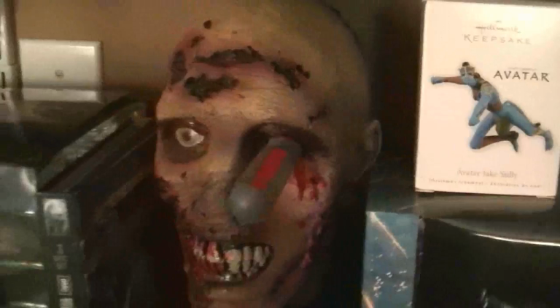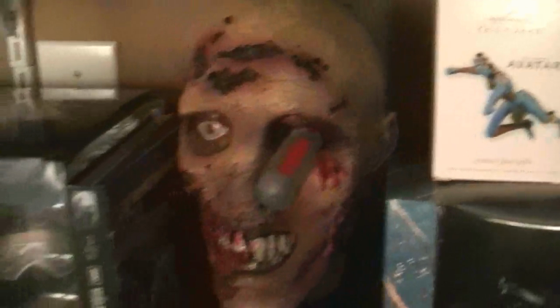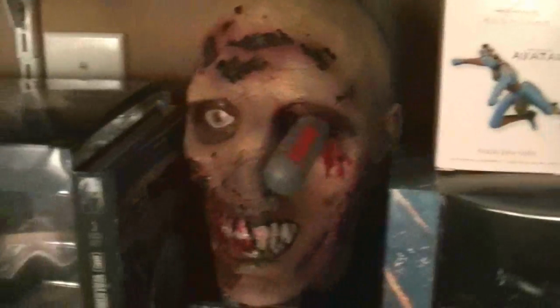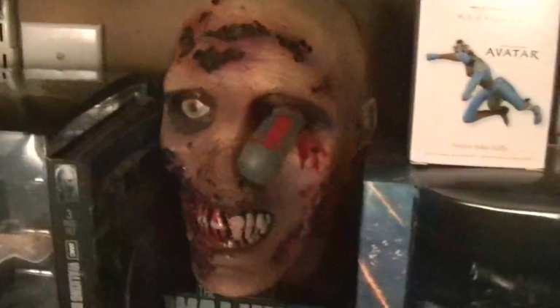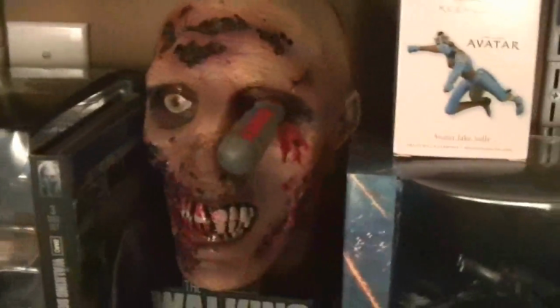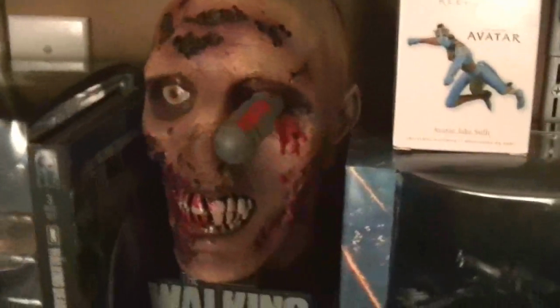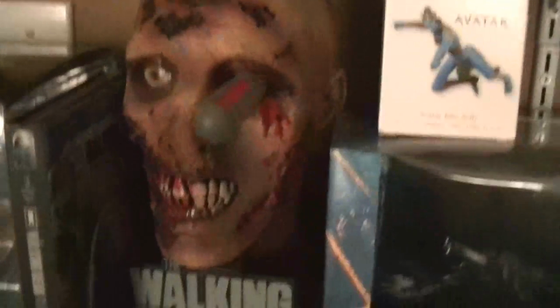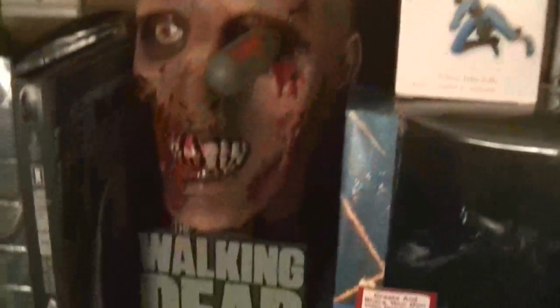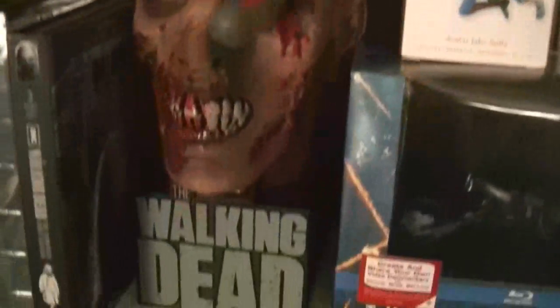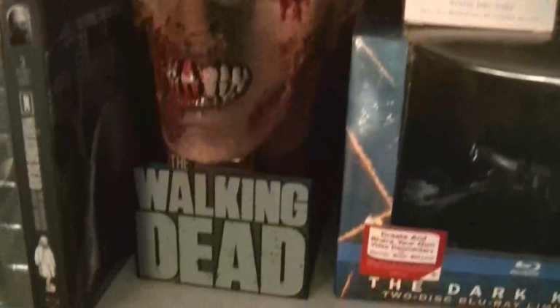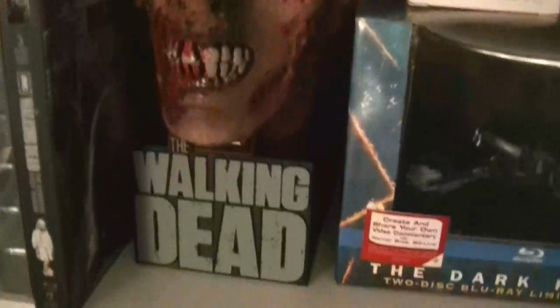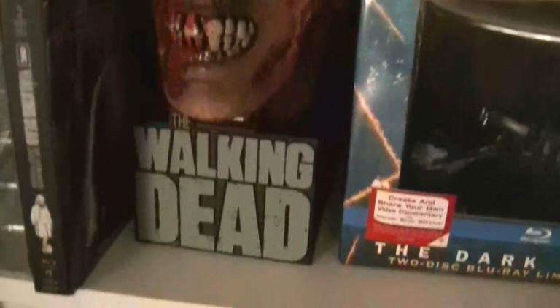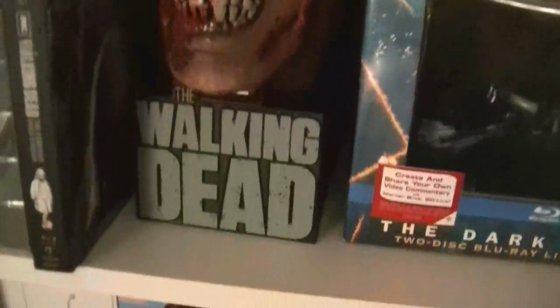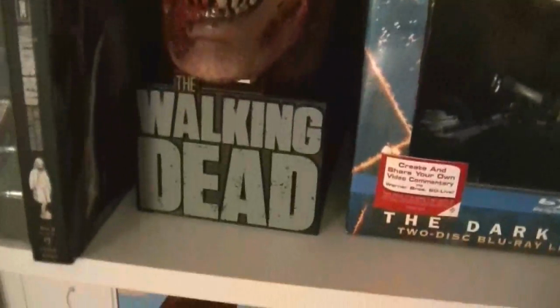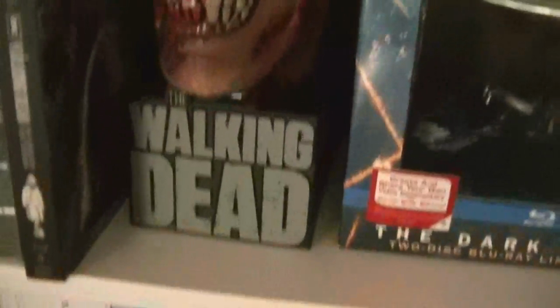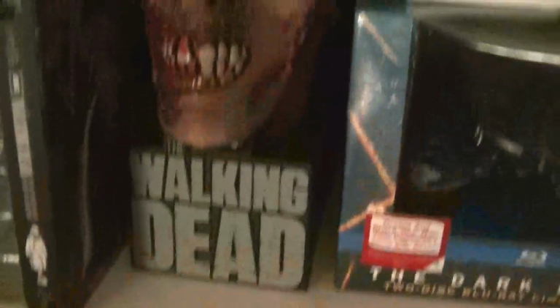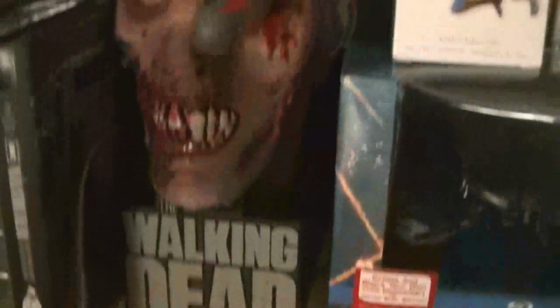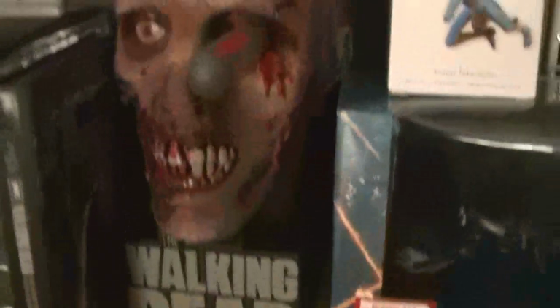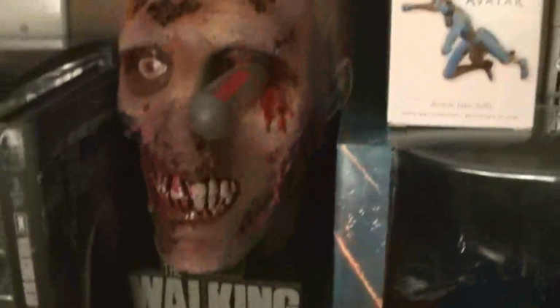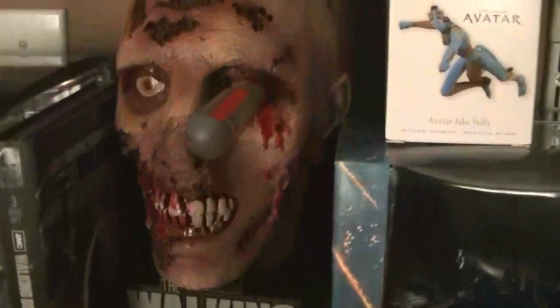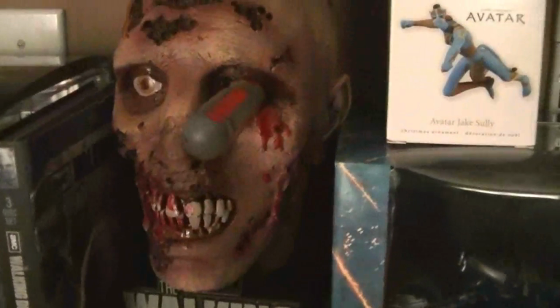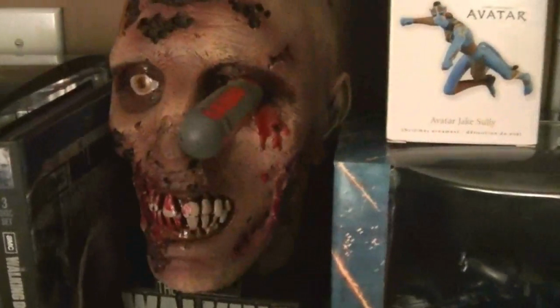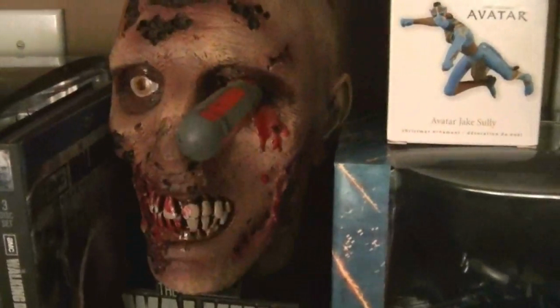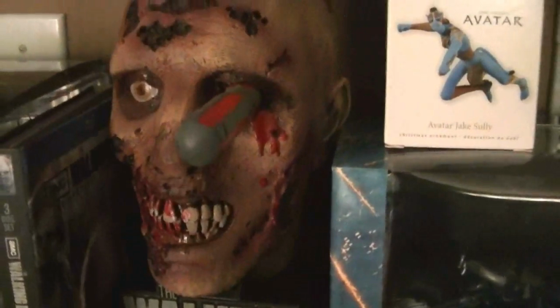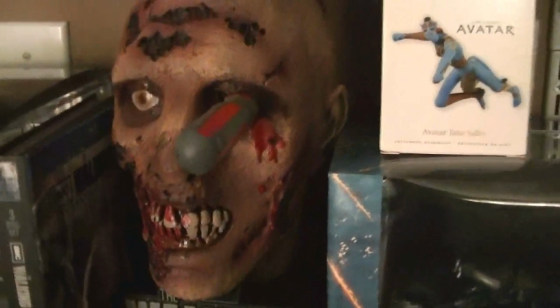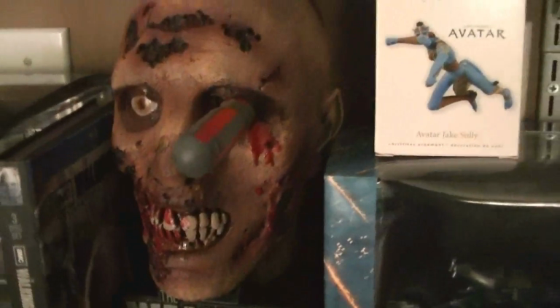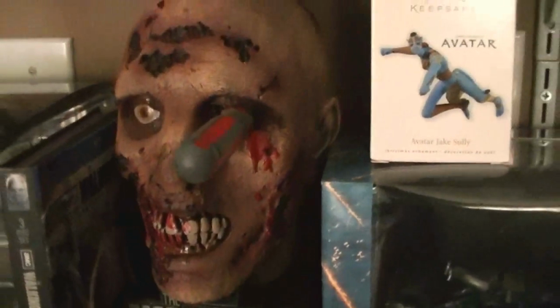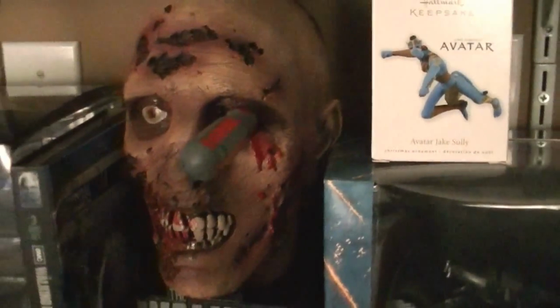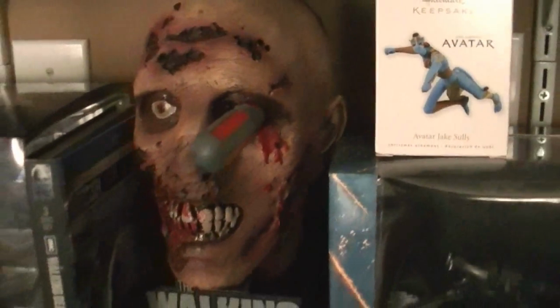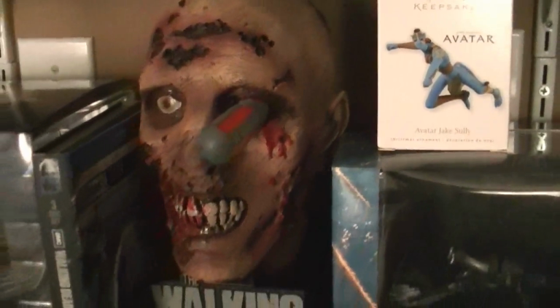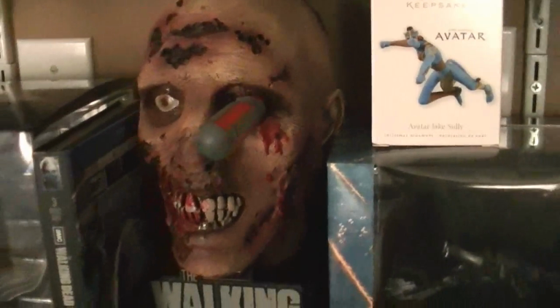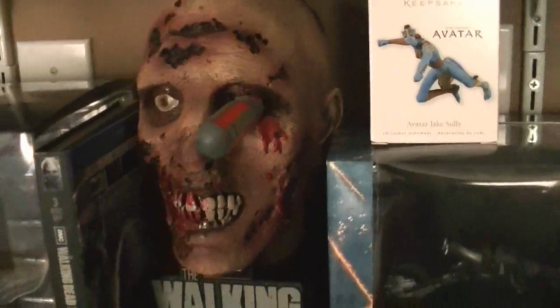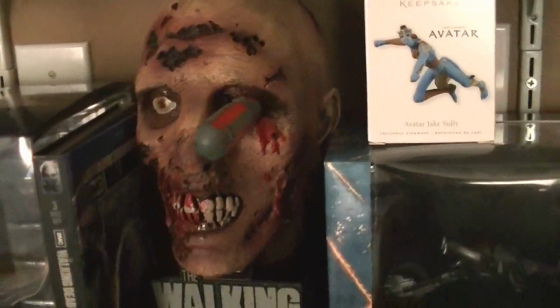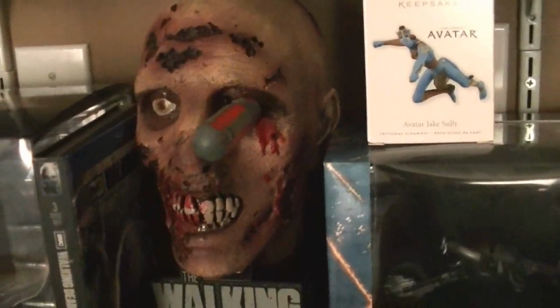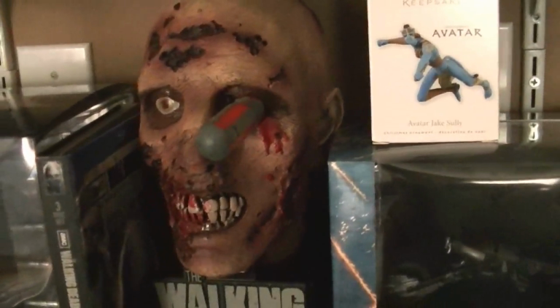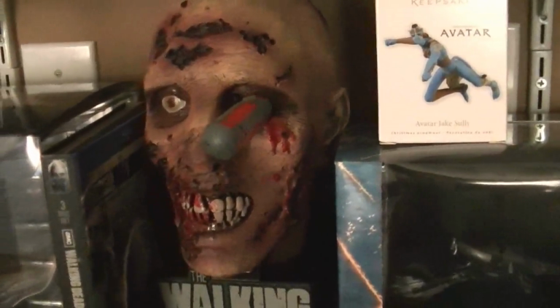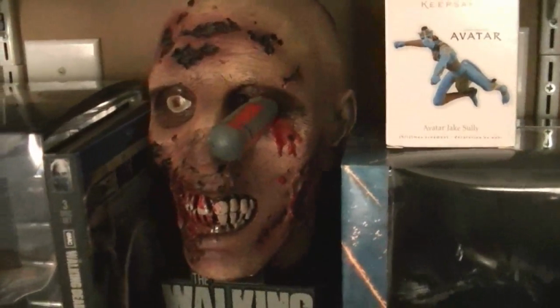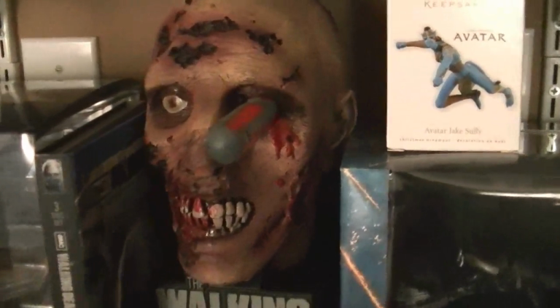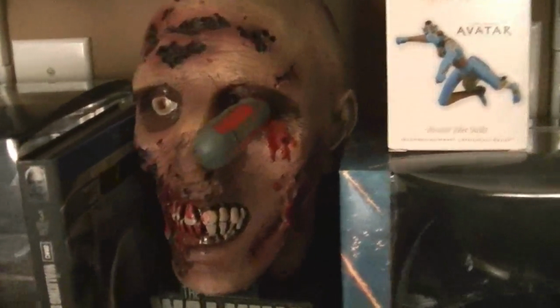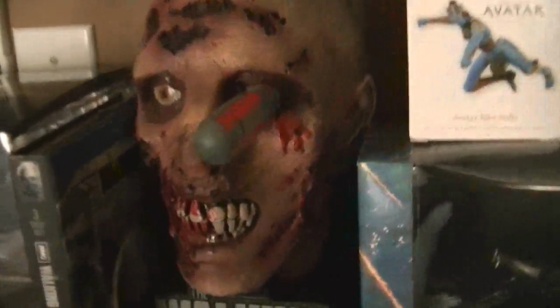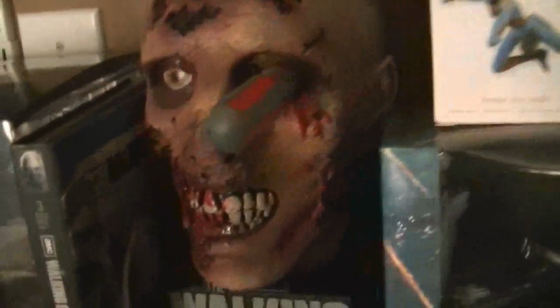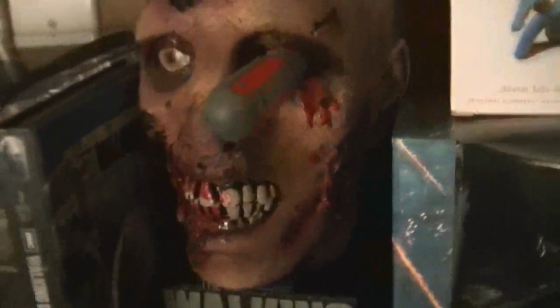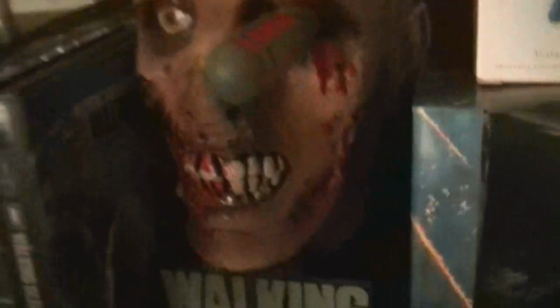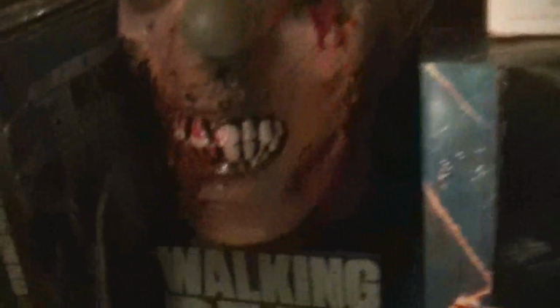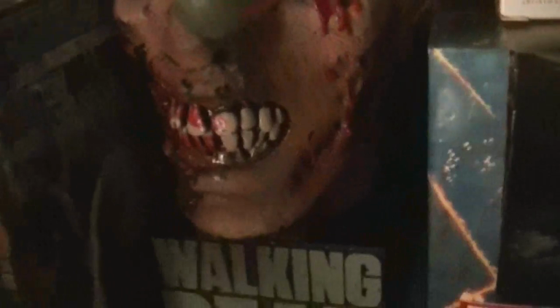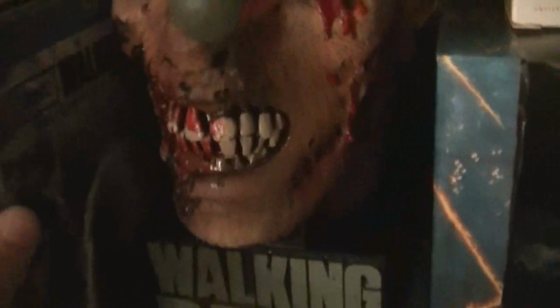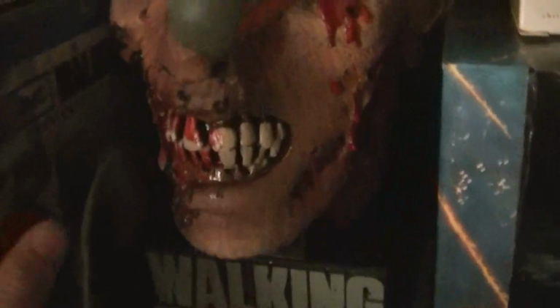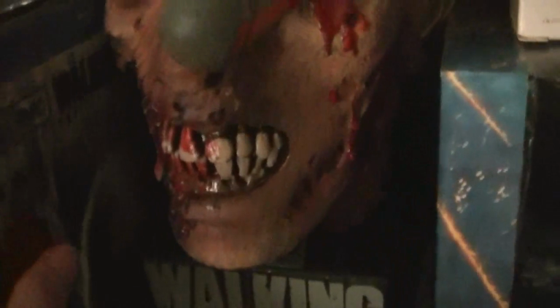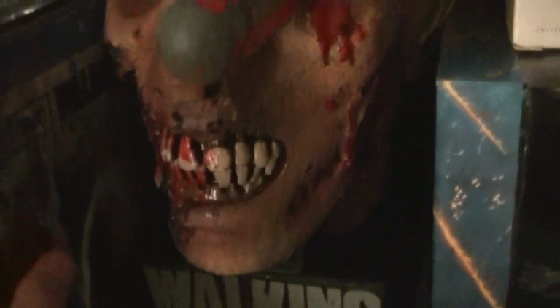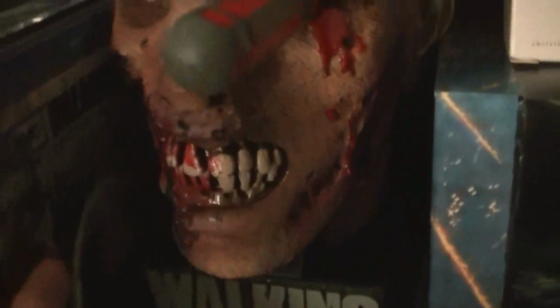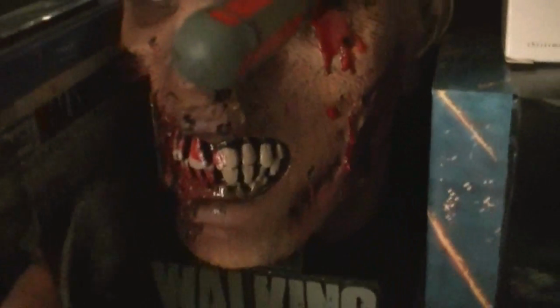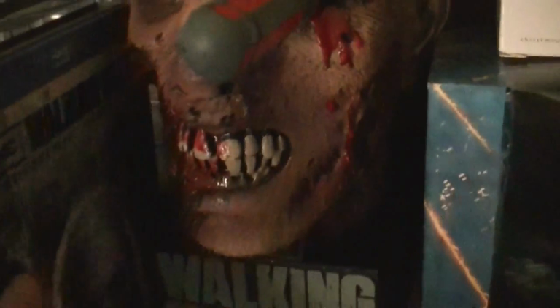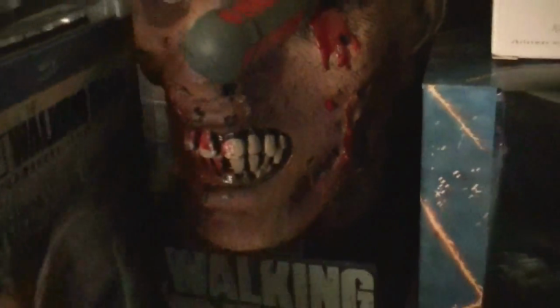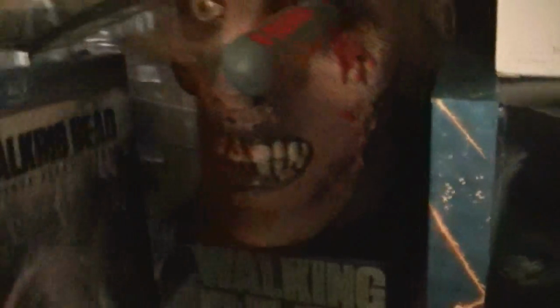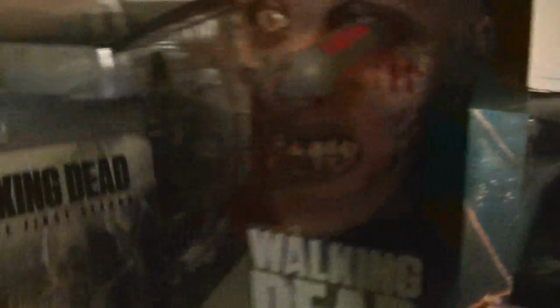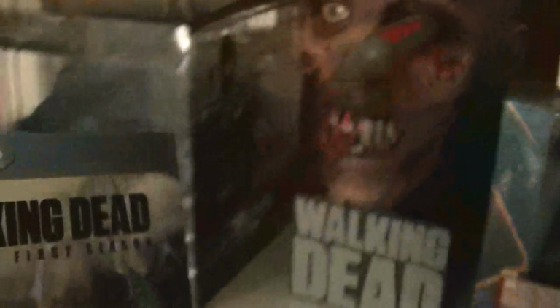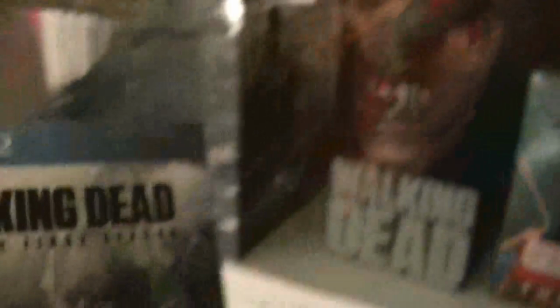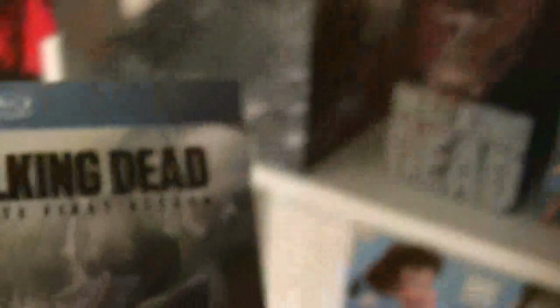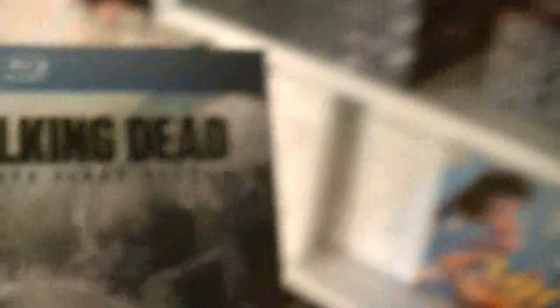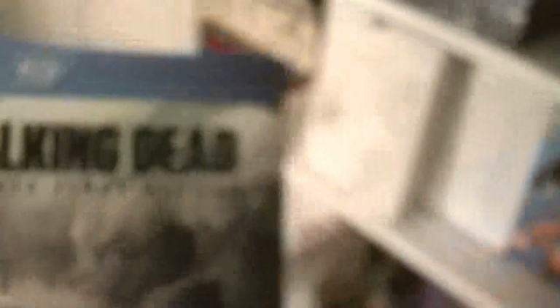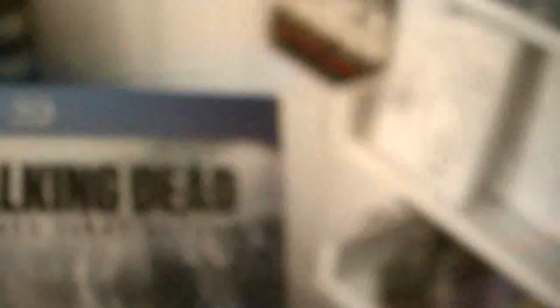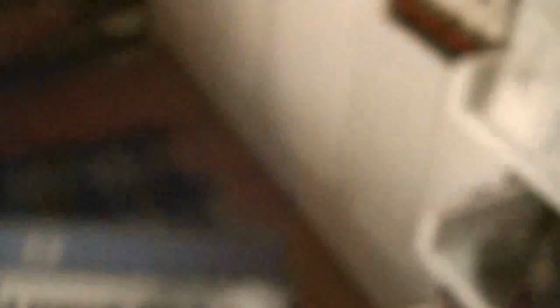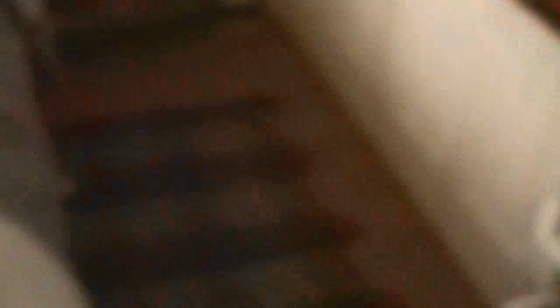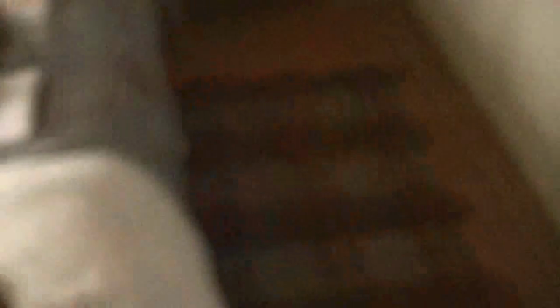The Walking Dead Season 2 Head Edition — I do have Season 3 Water Tank on pre-order. Here's Season 1.